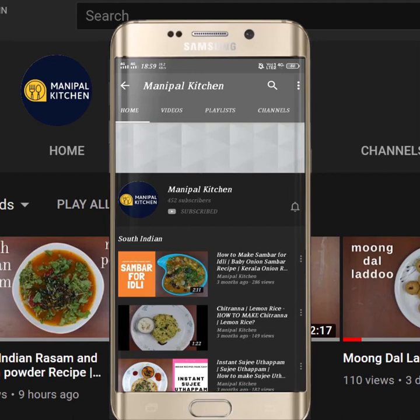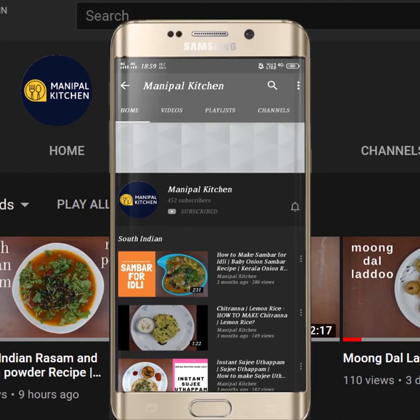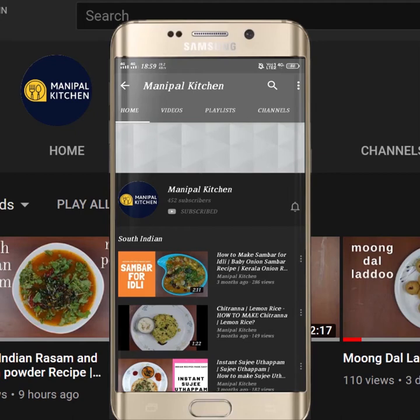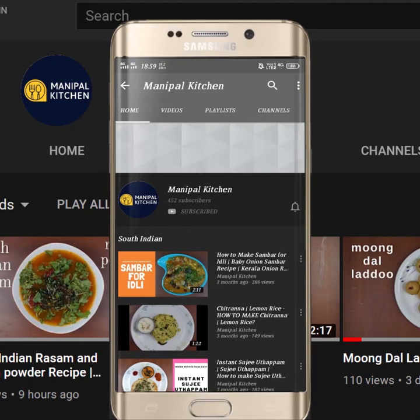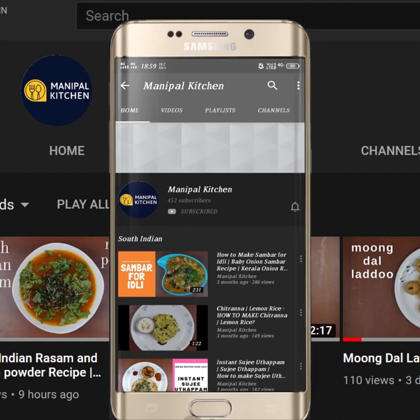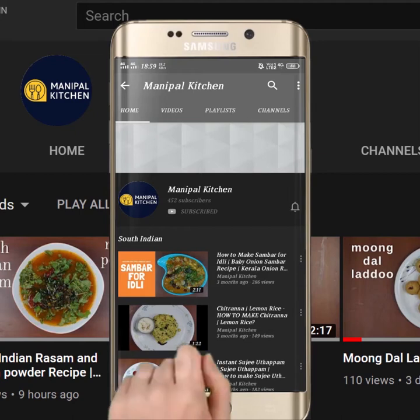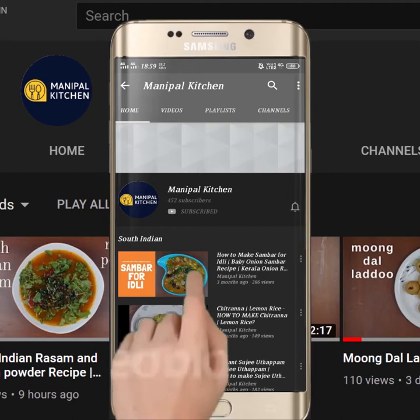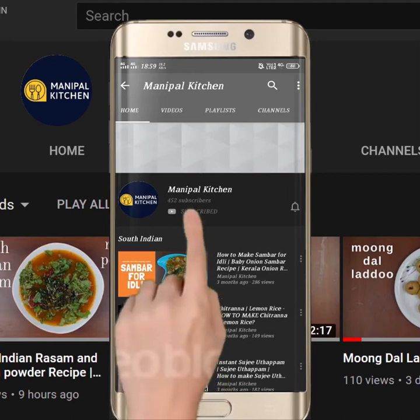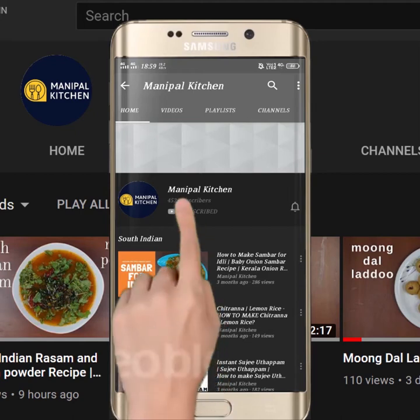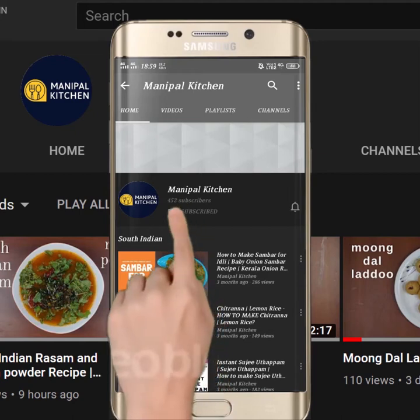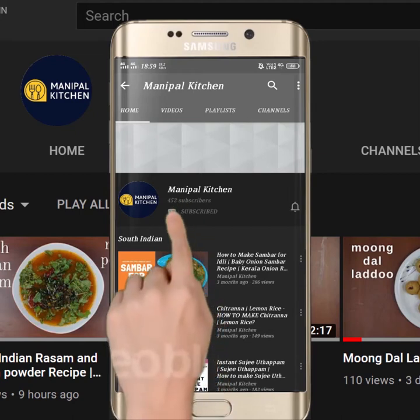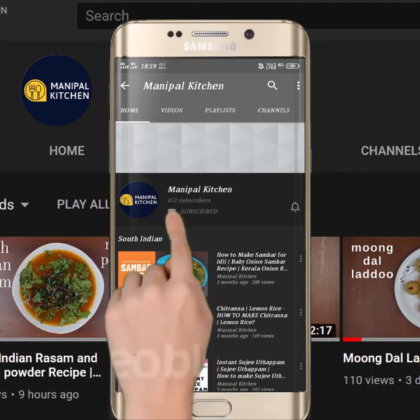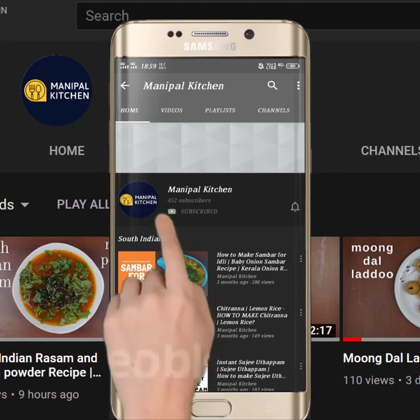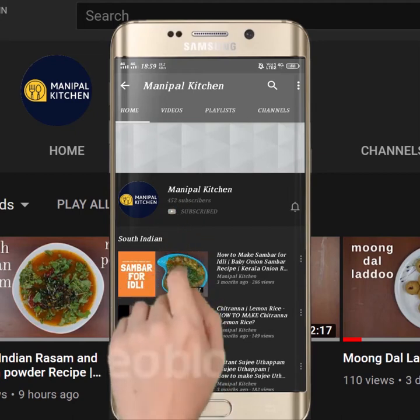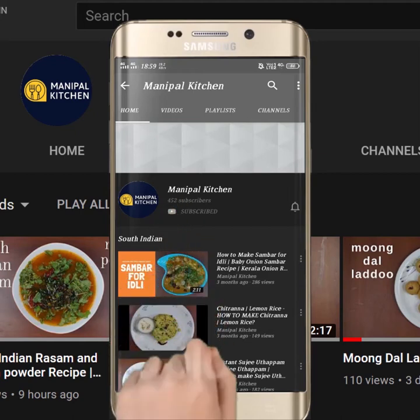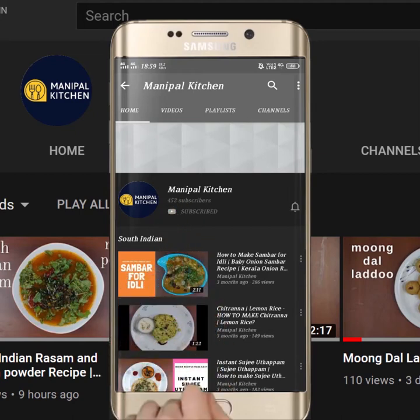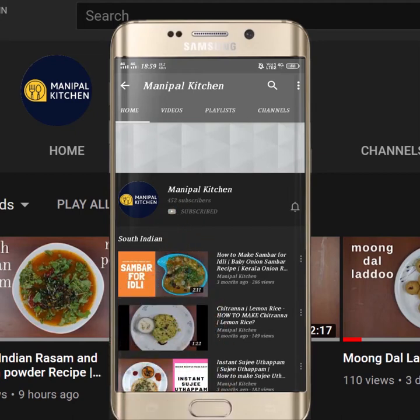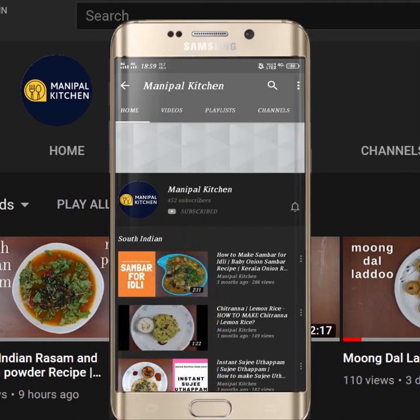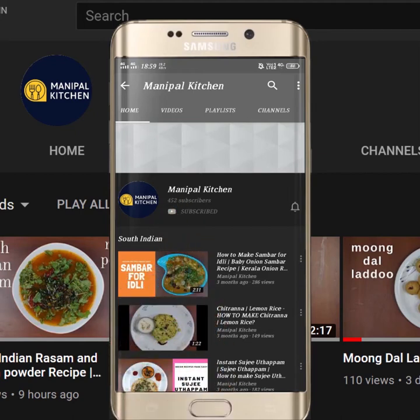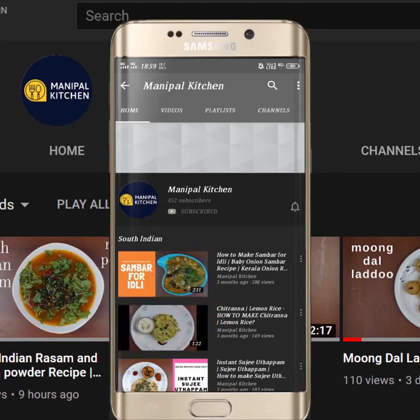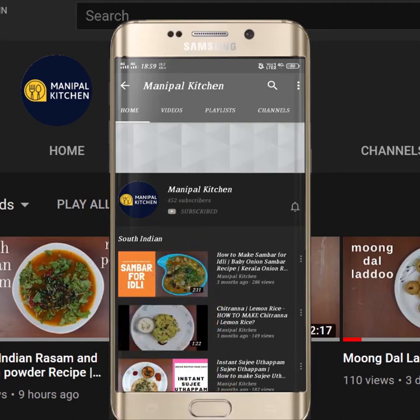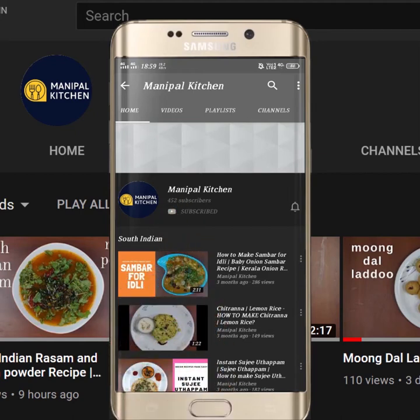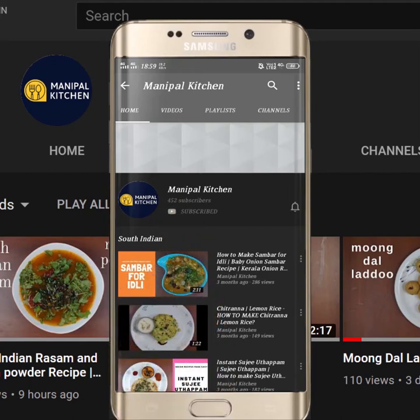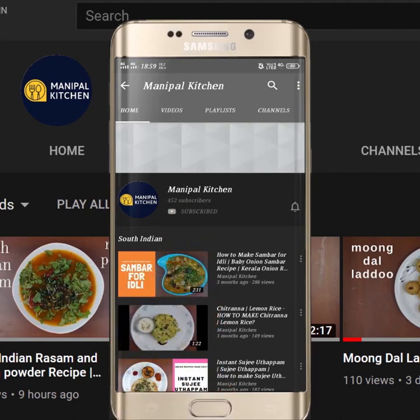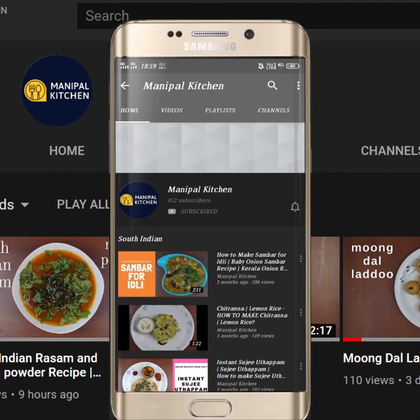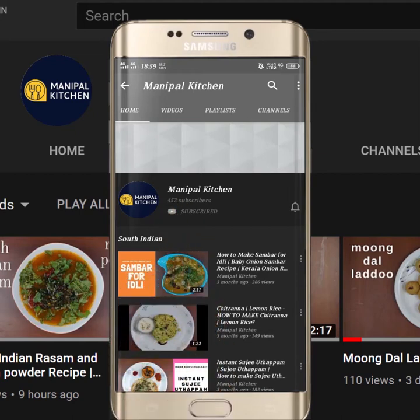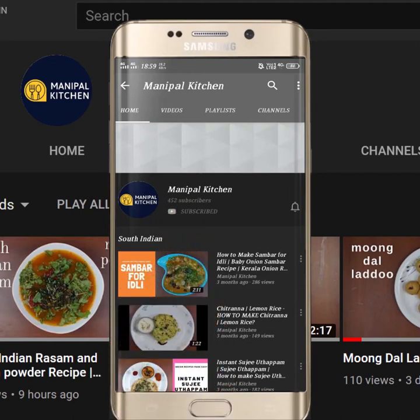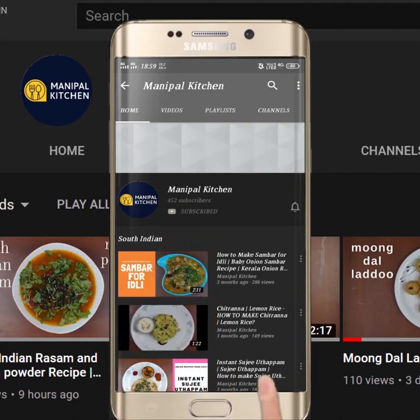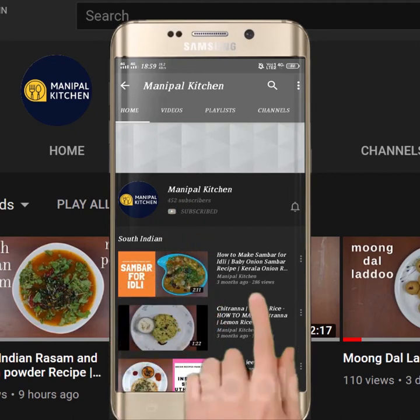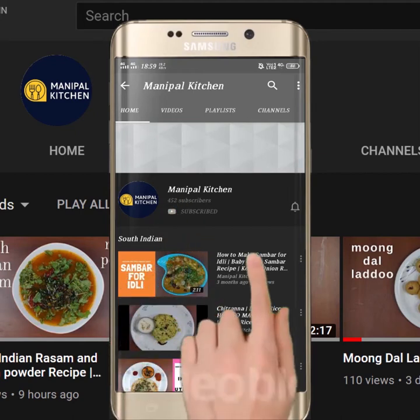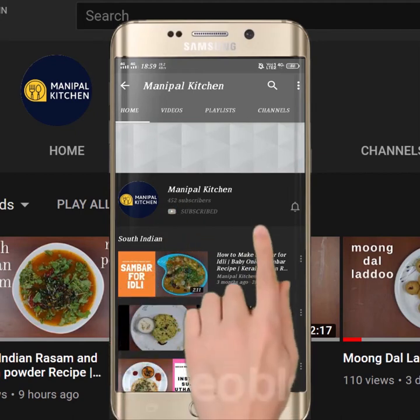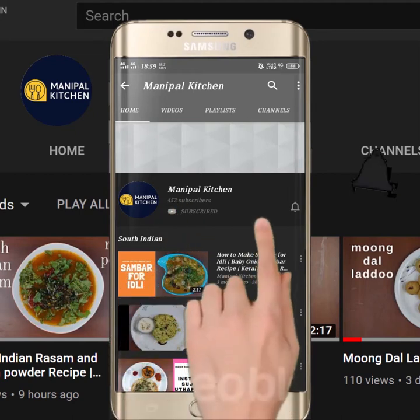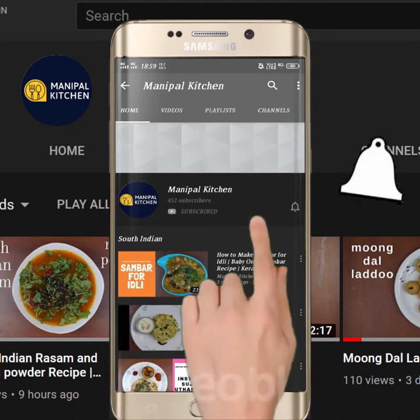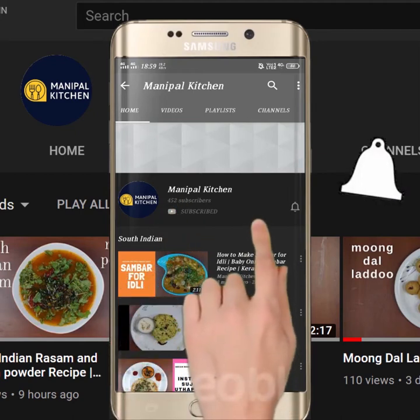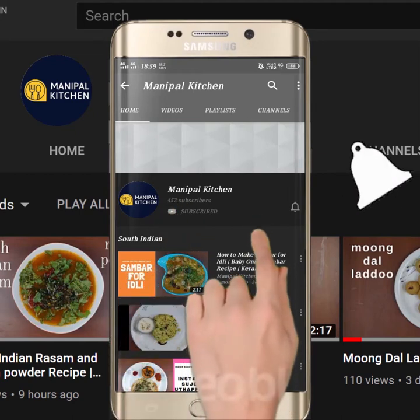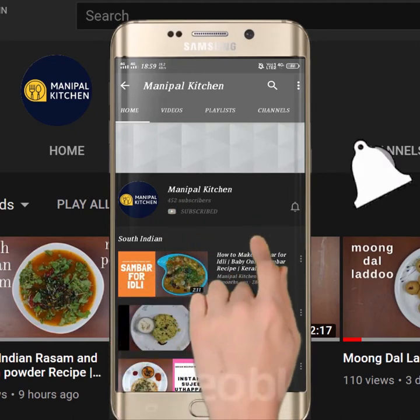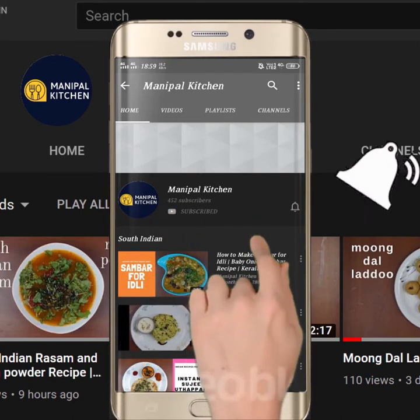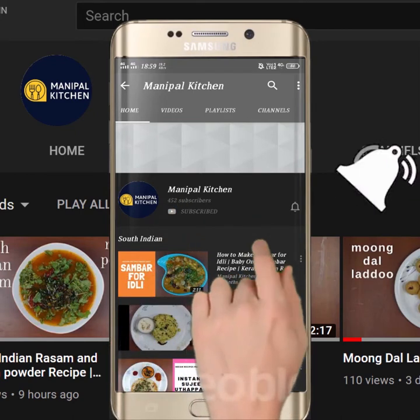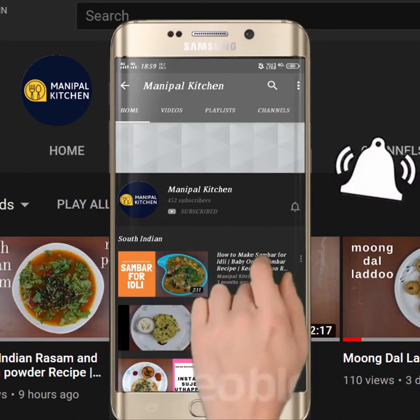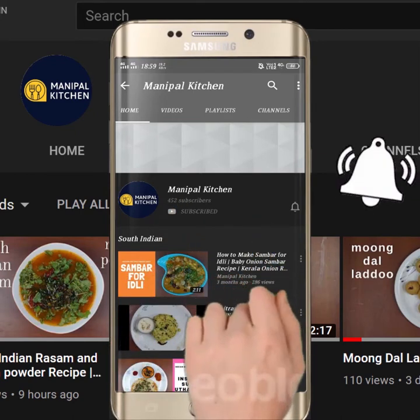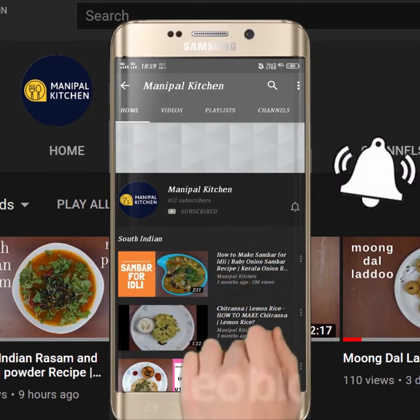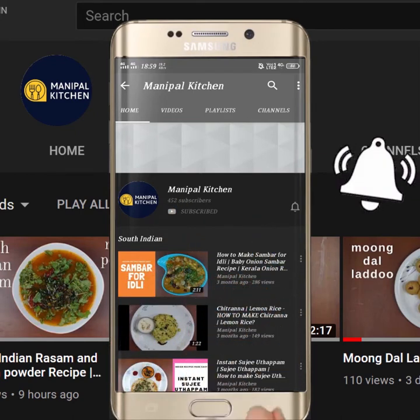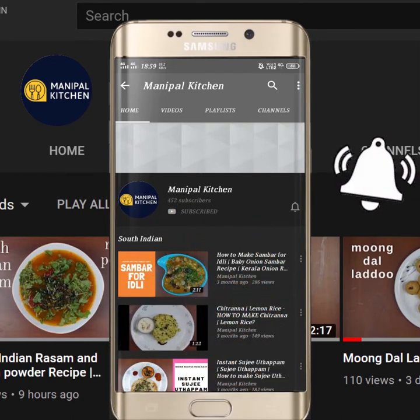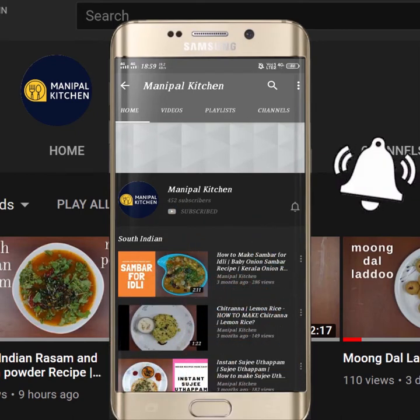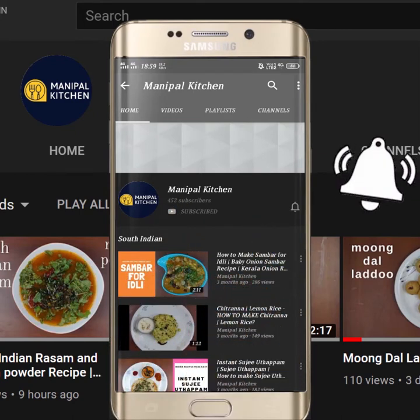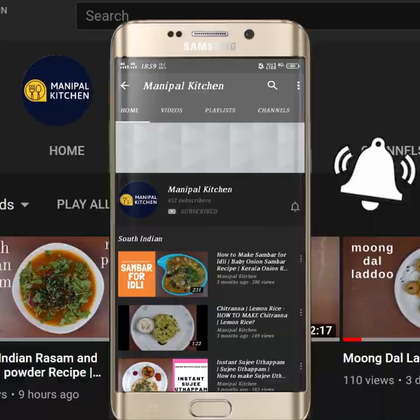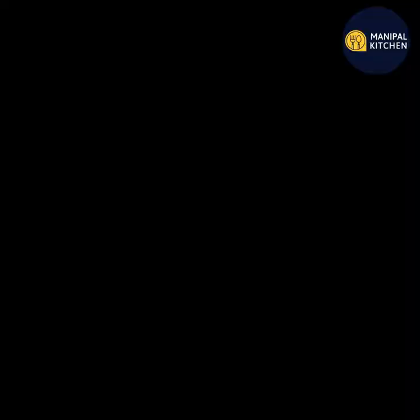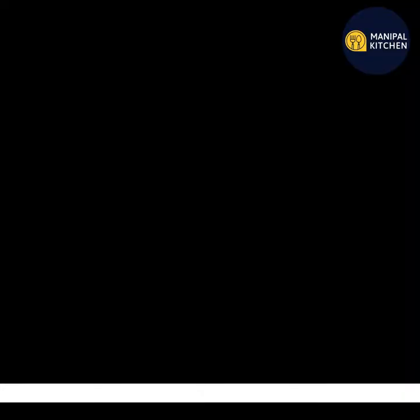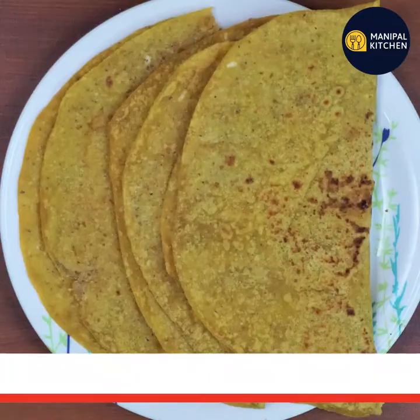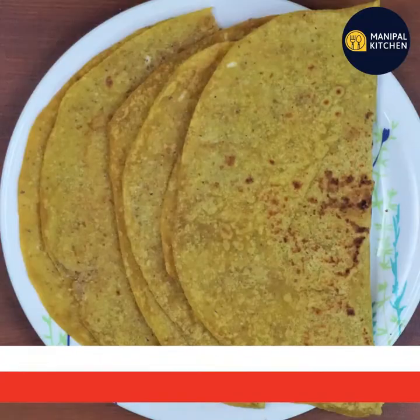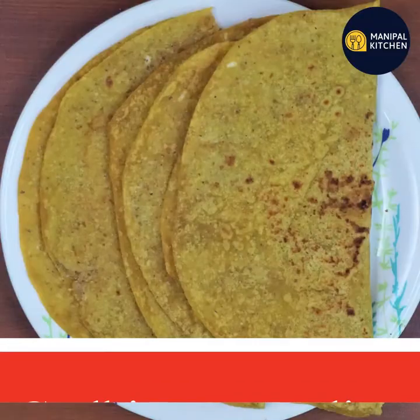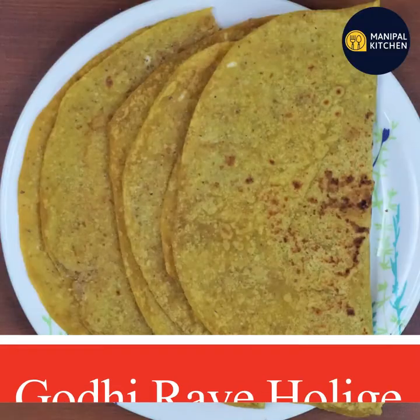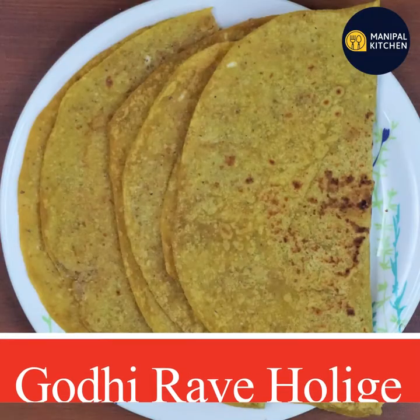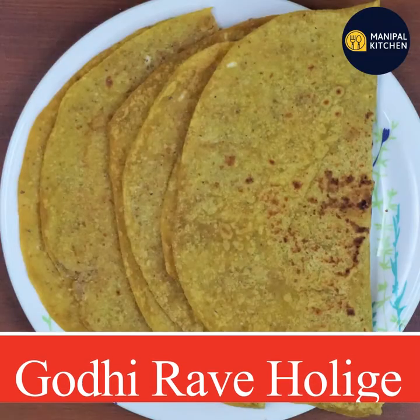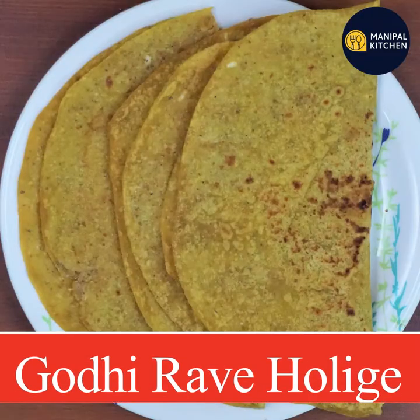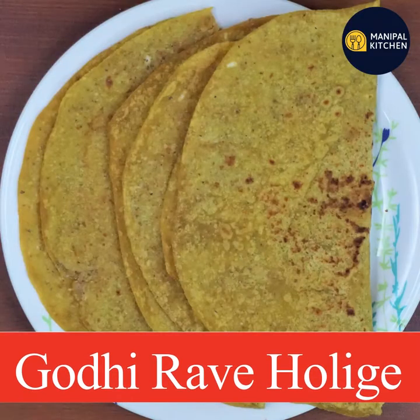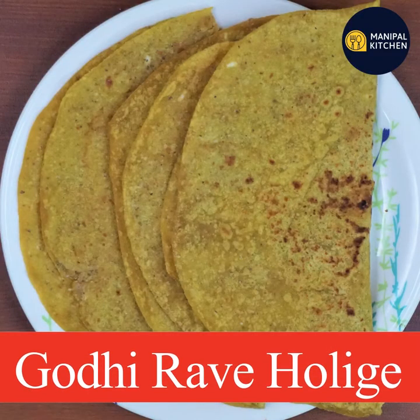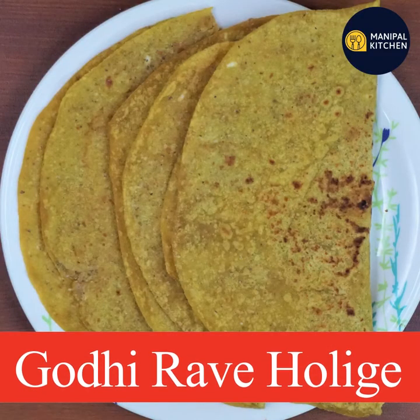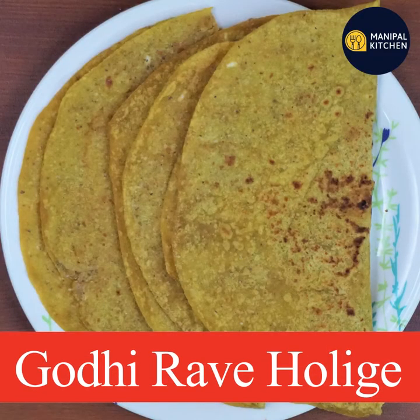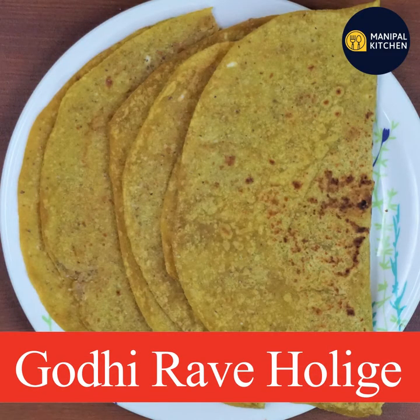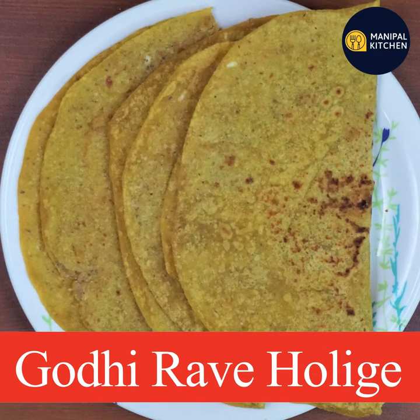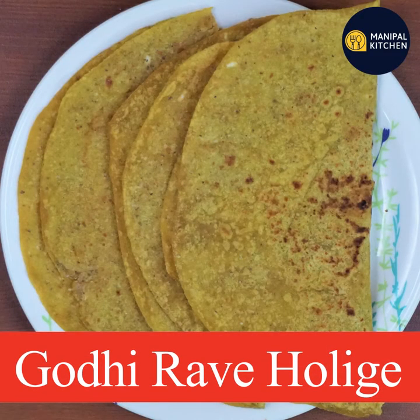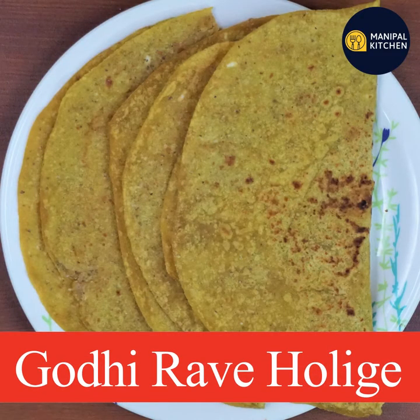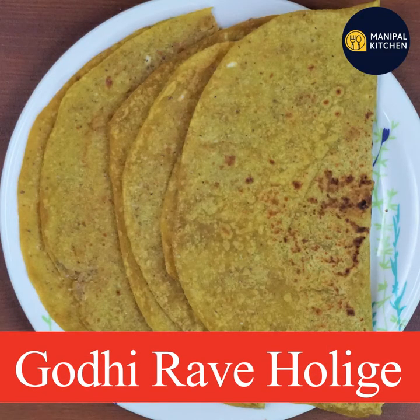Subscribe now and press the bell icon, never miss an update. Hi, hello friends. Welcome to Manipal Kitchen.